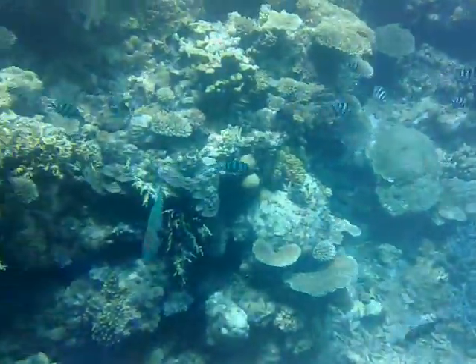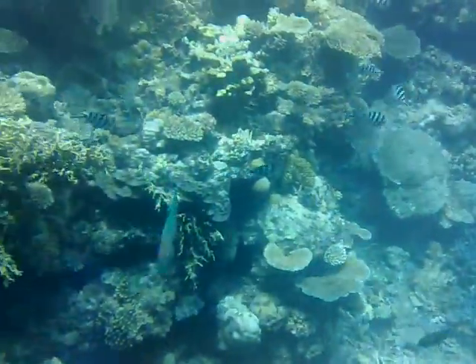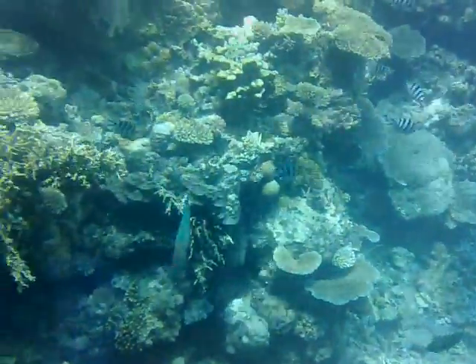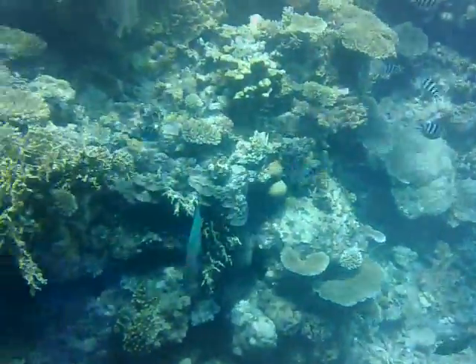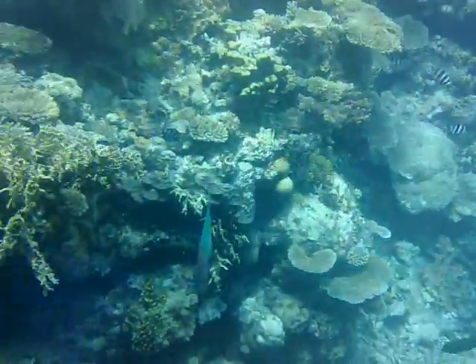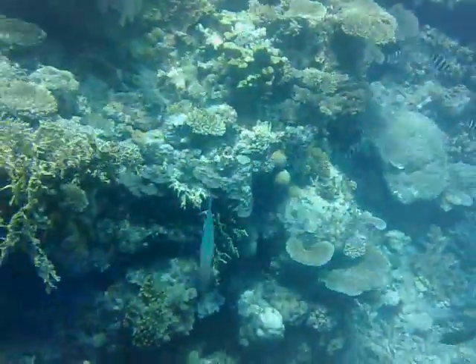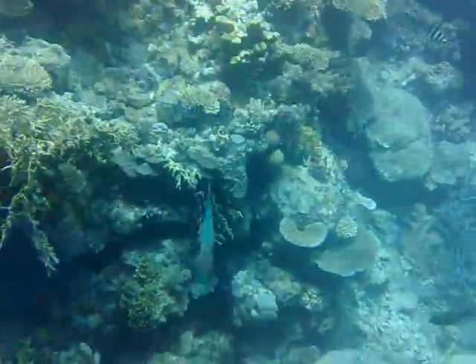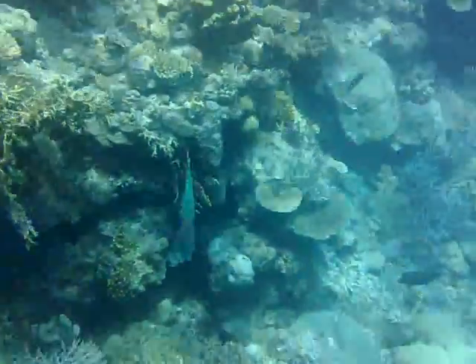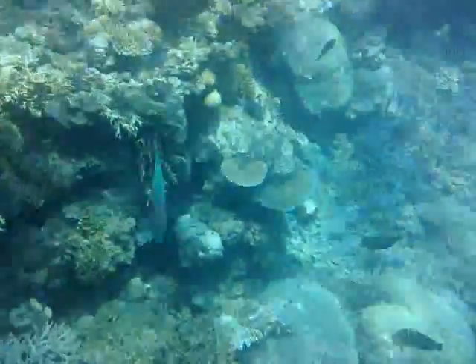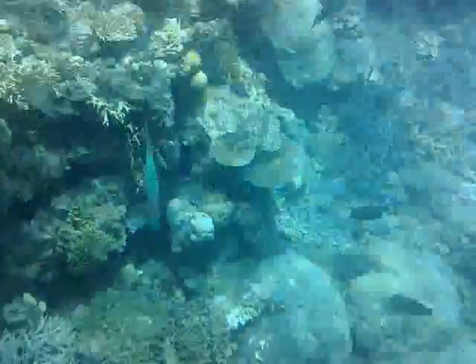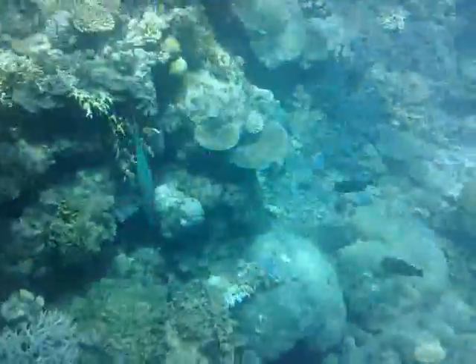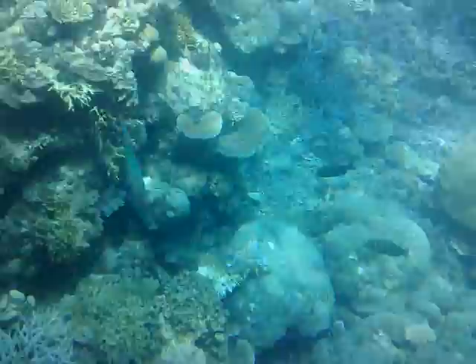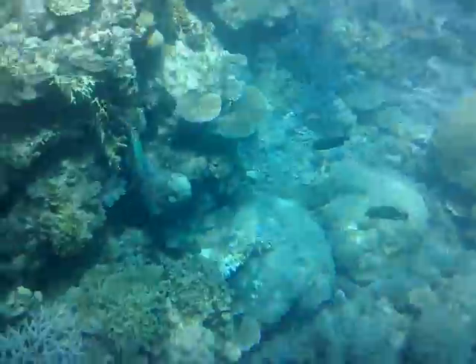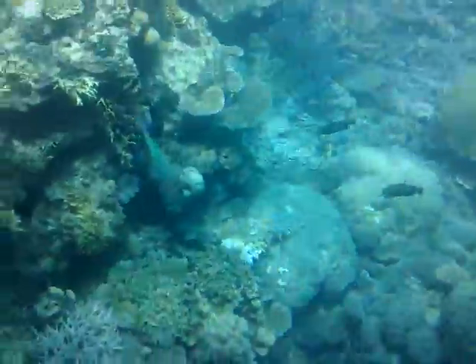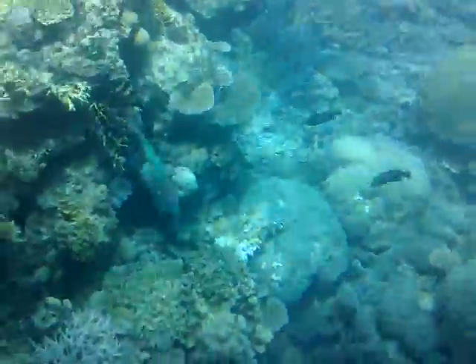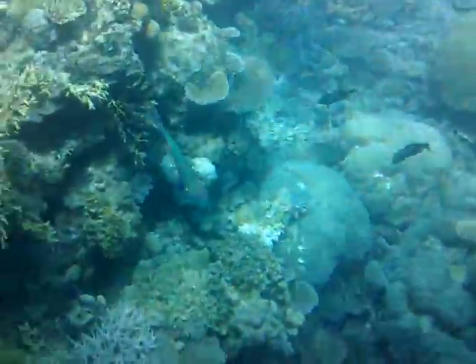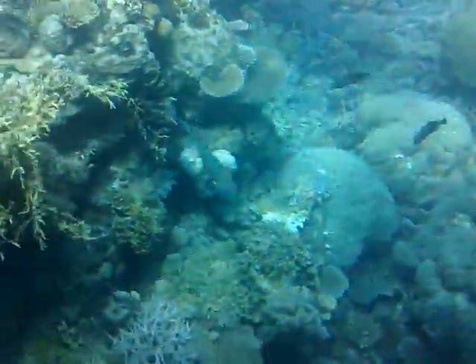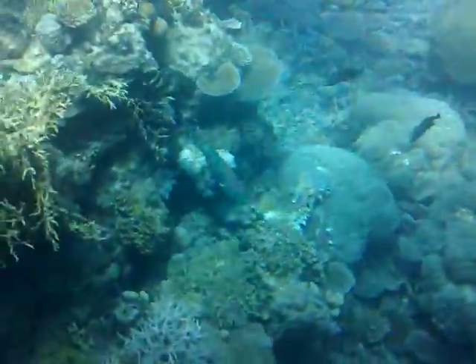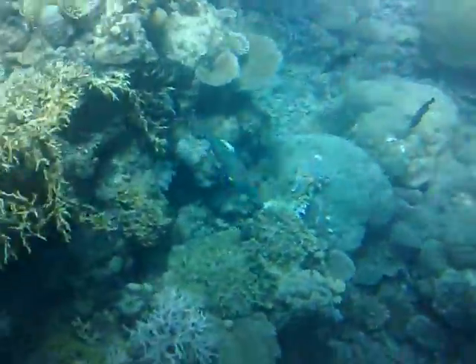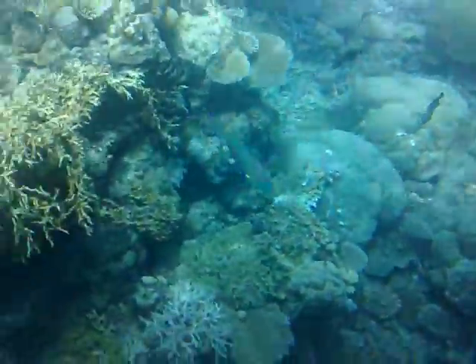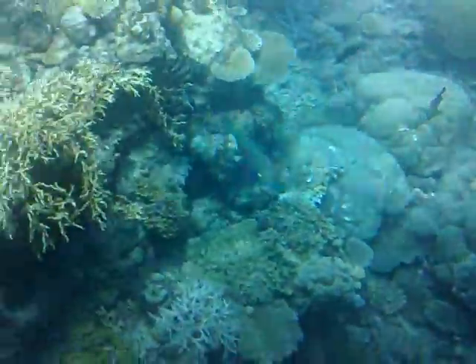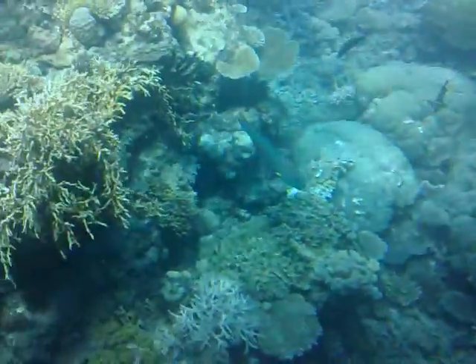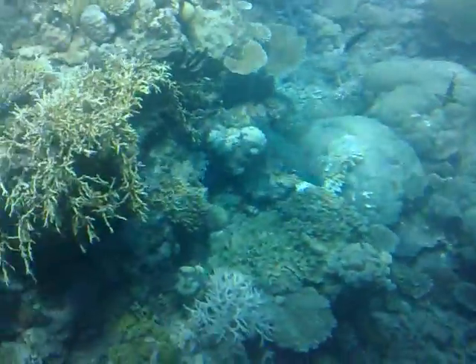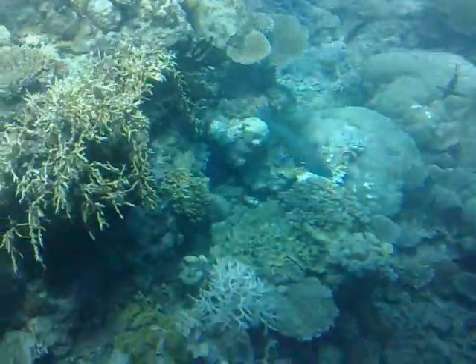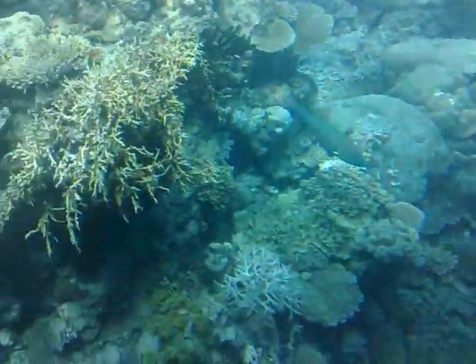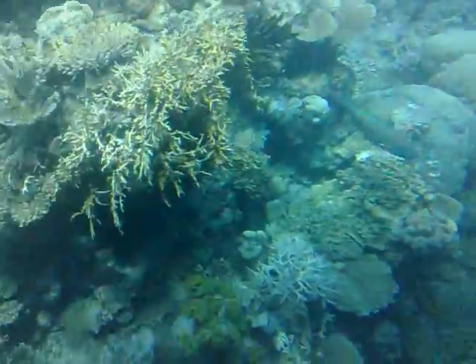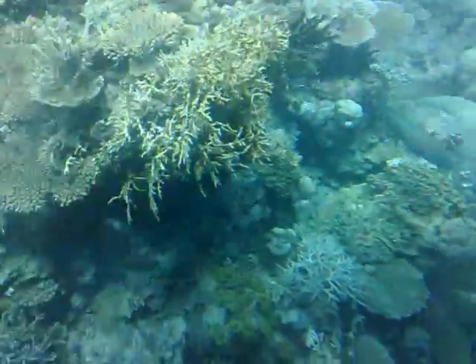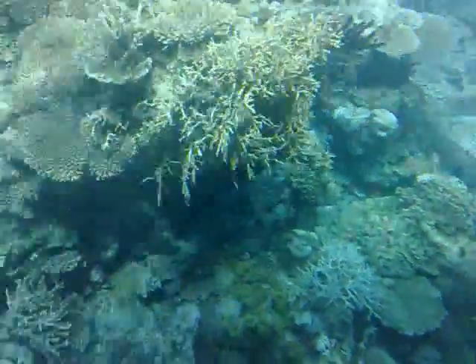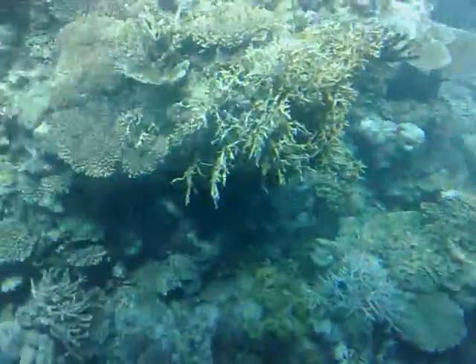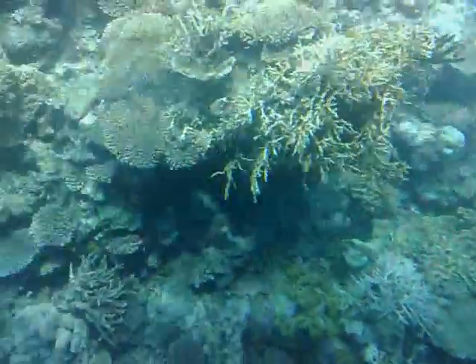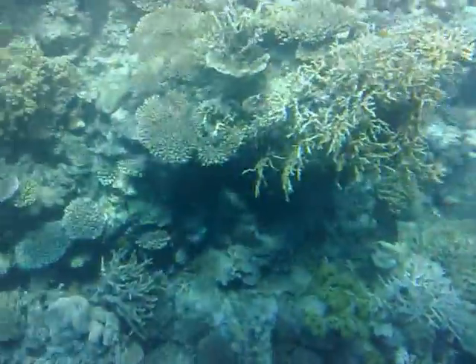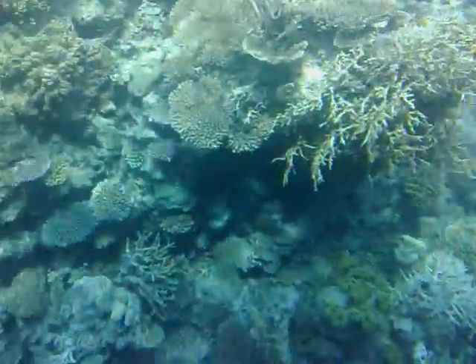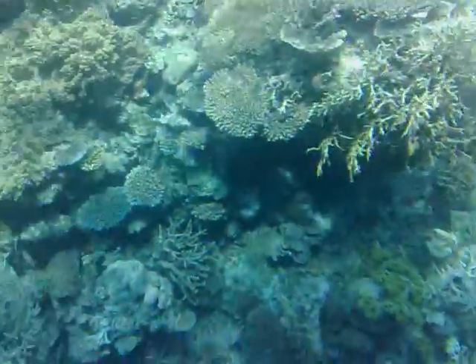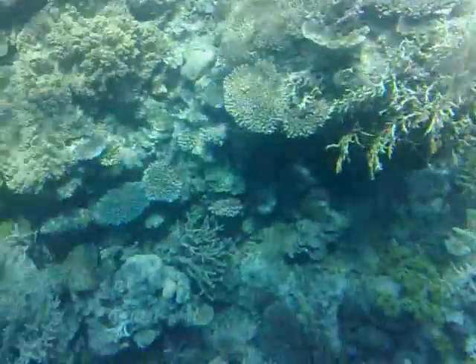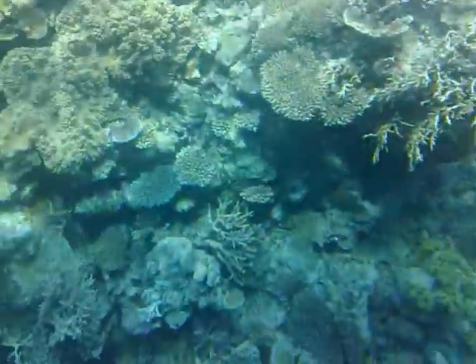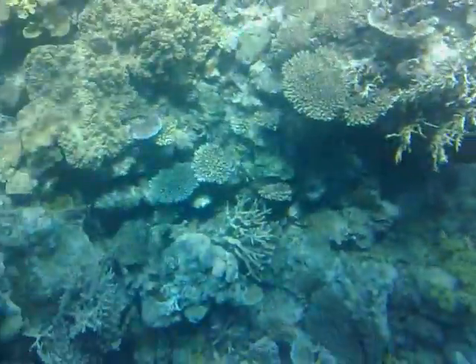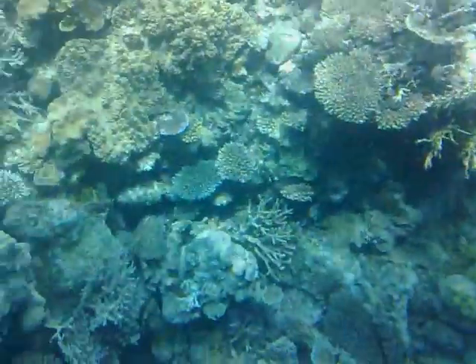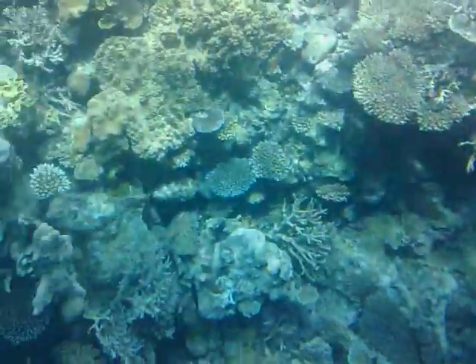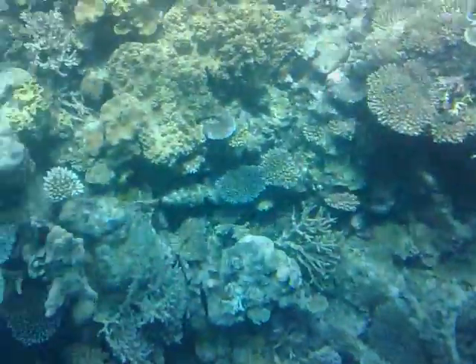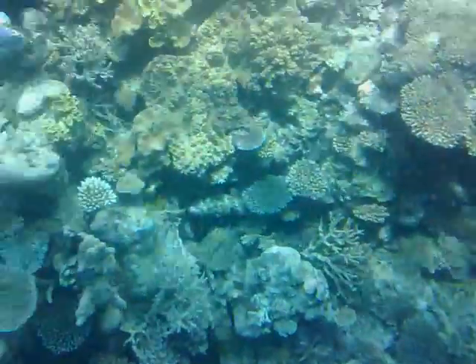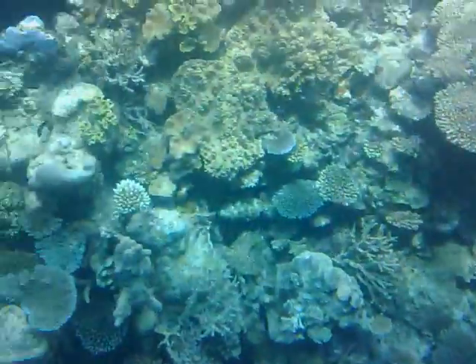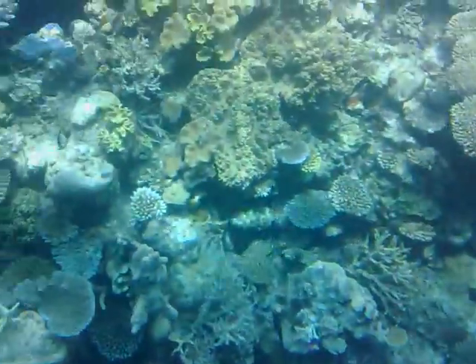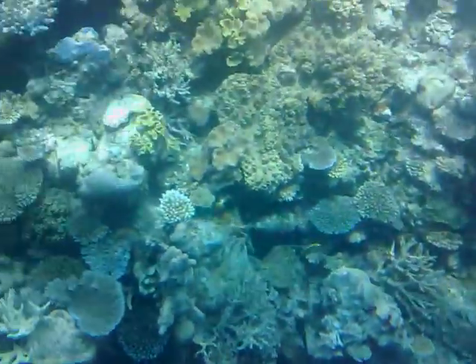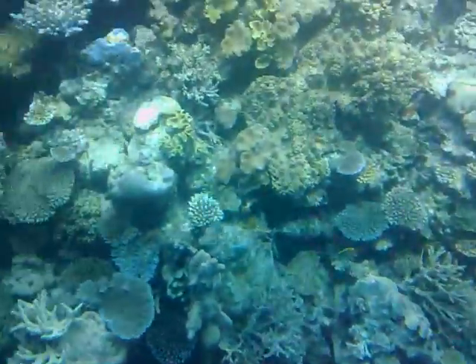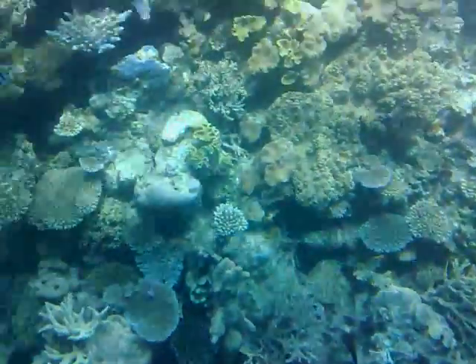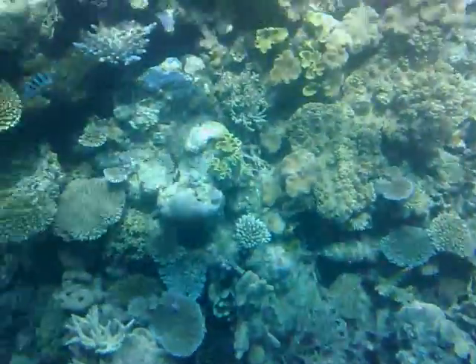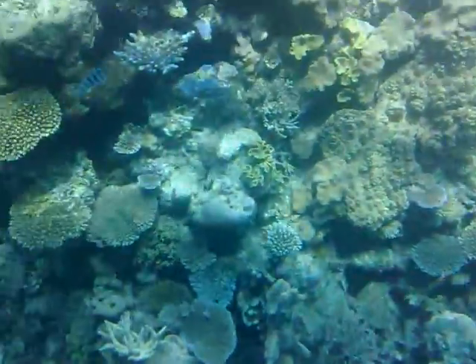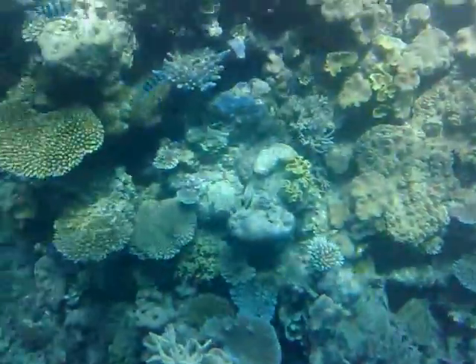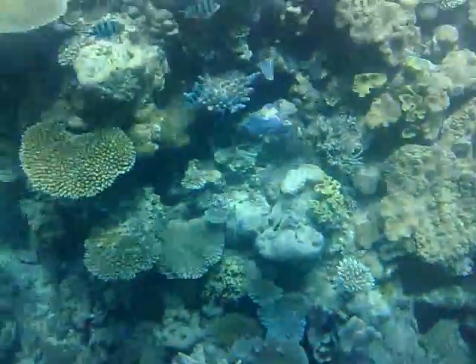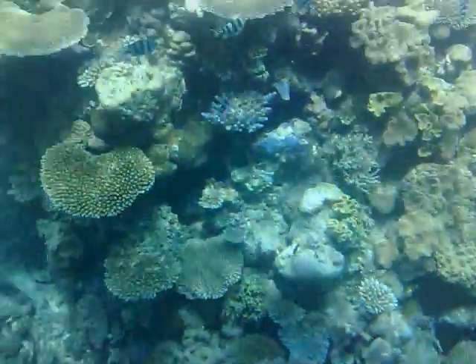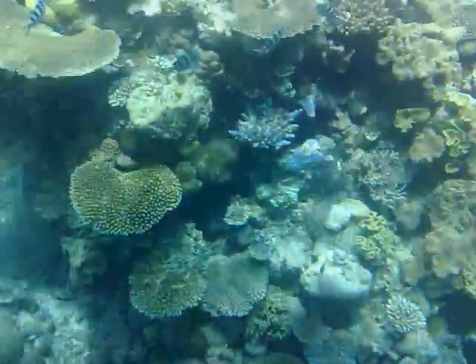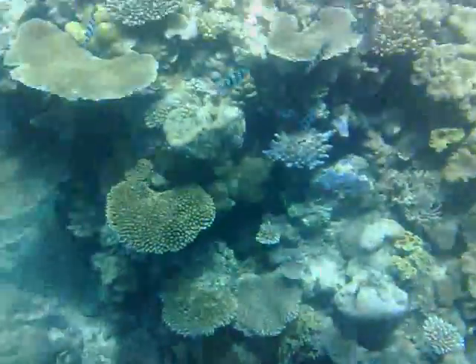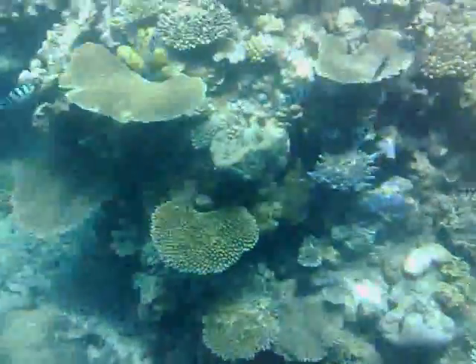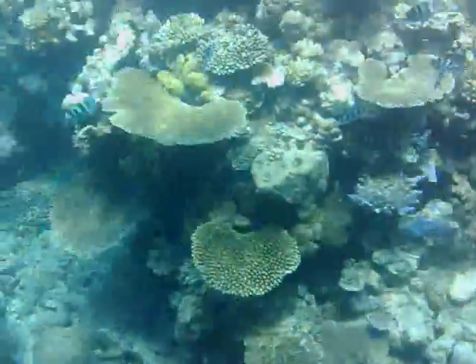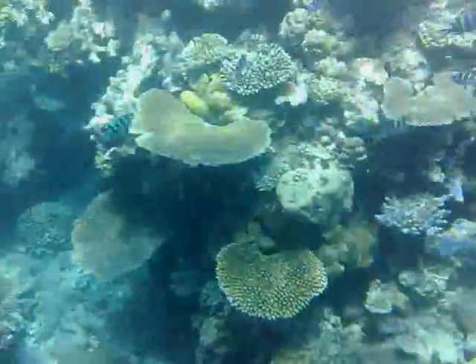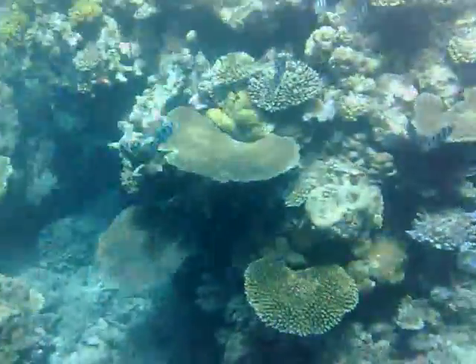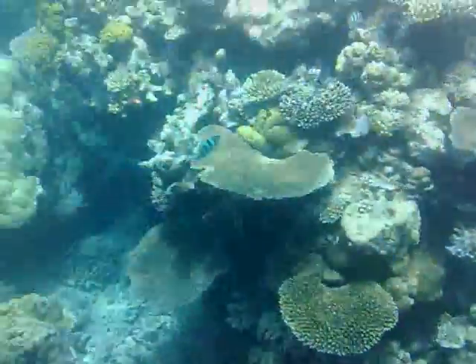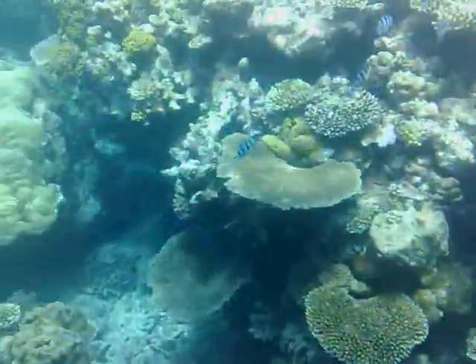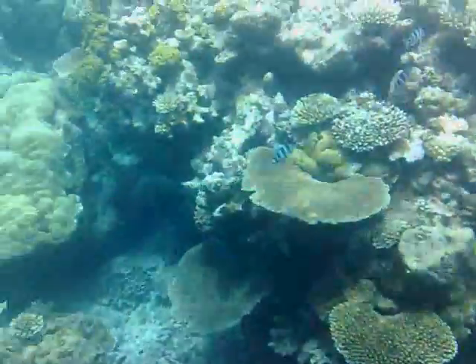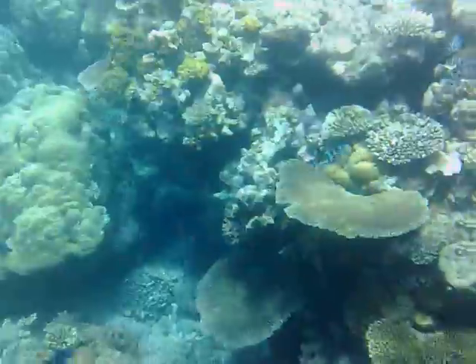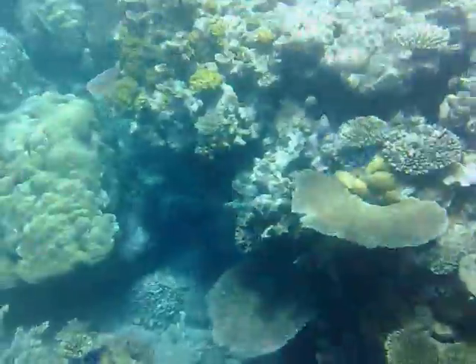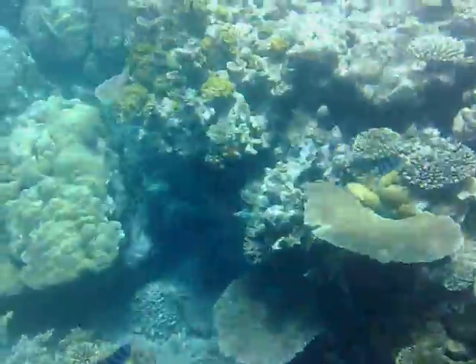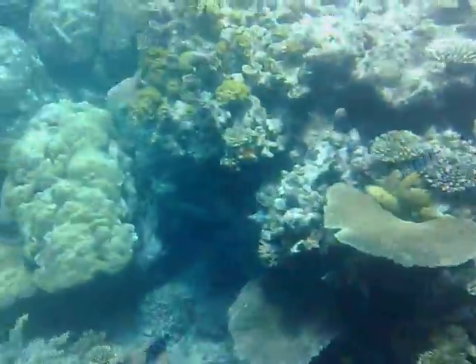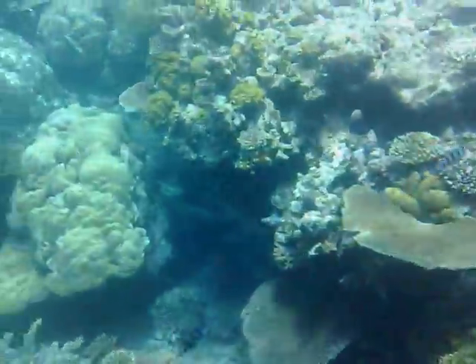There are some fish down here on the left-hand side with black and white striped faces and bright yellow bodies. They're known as fox-faced rabbit fish.